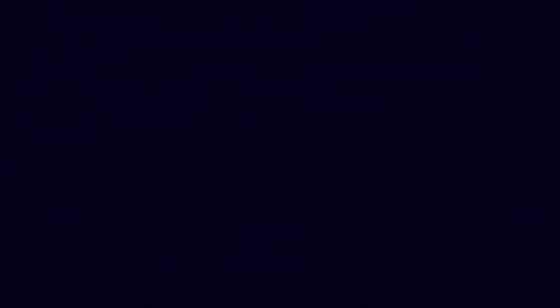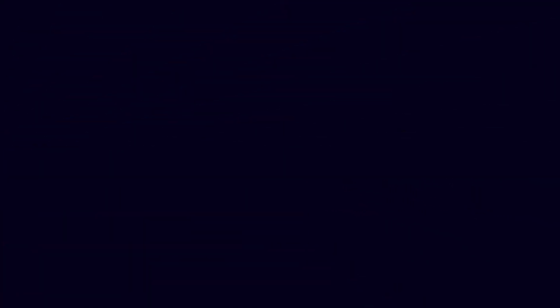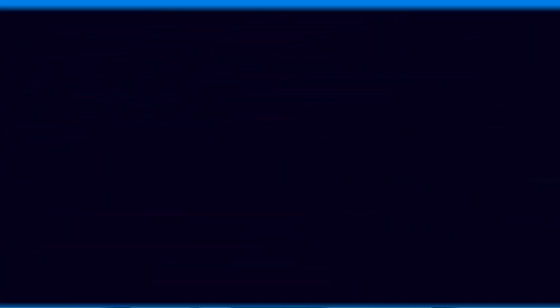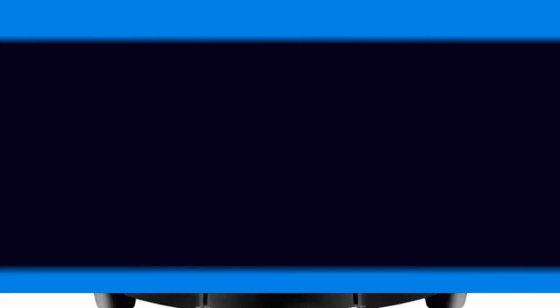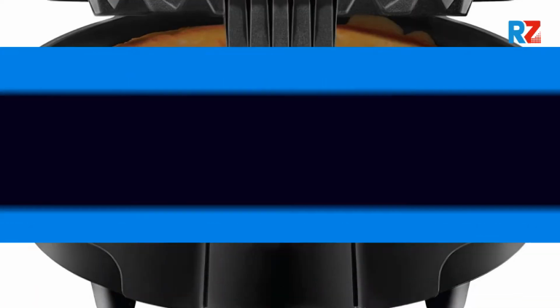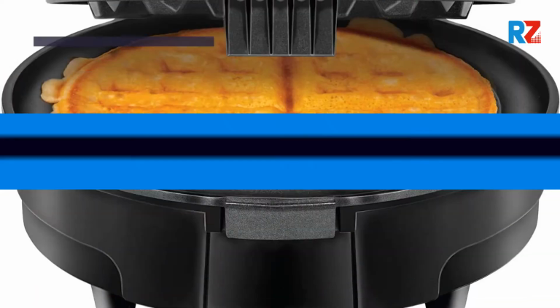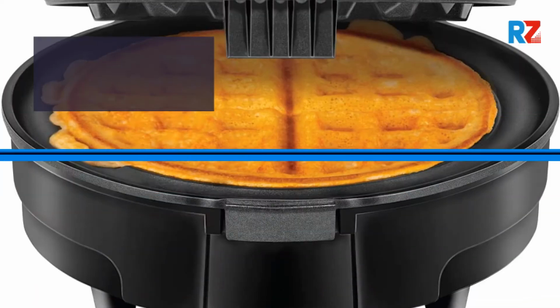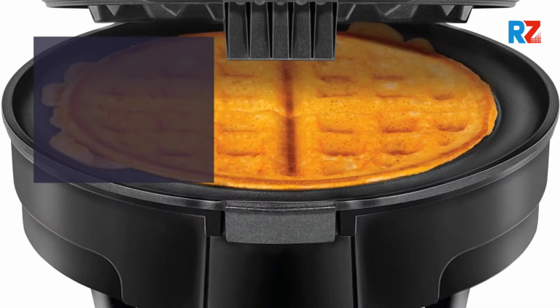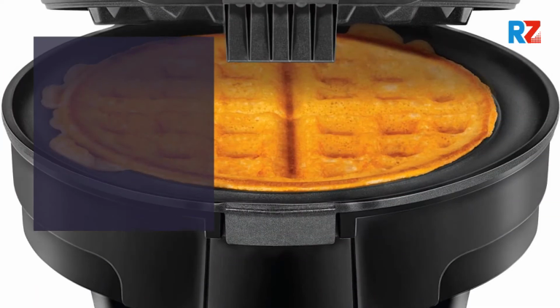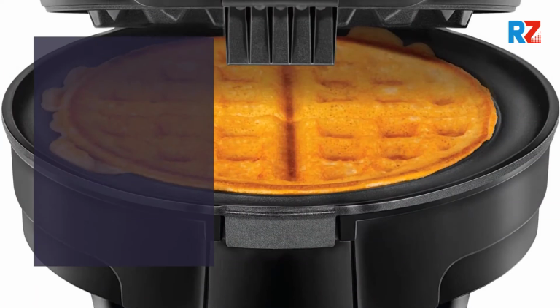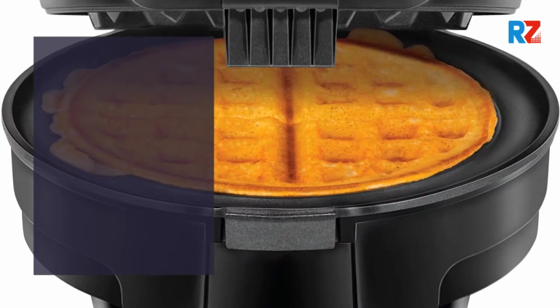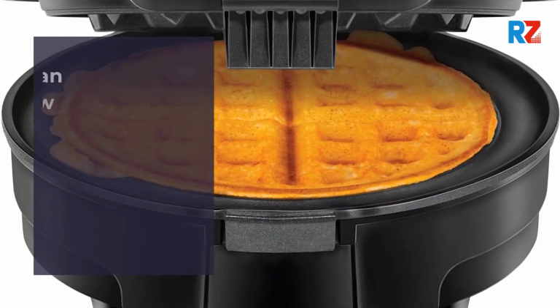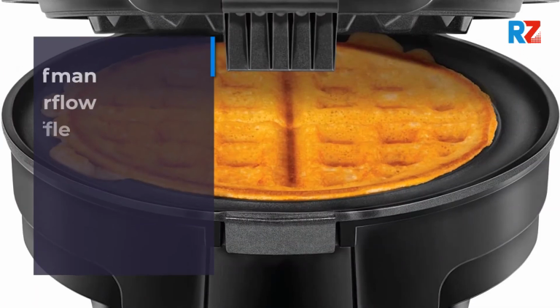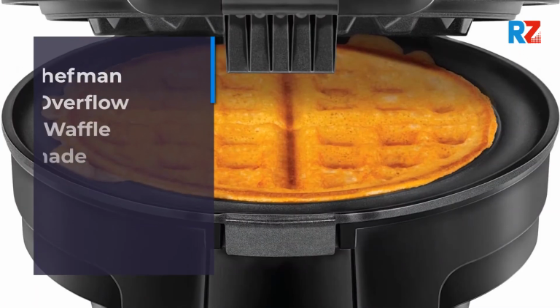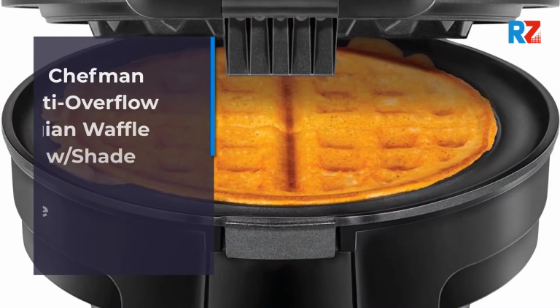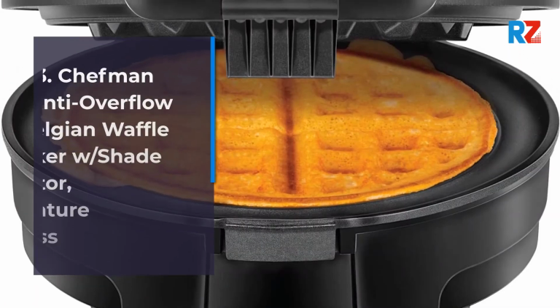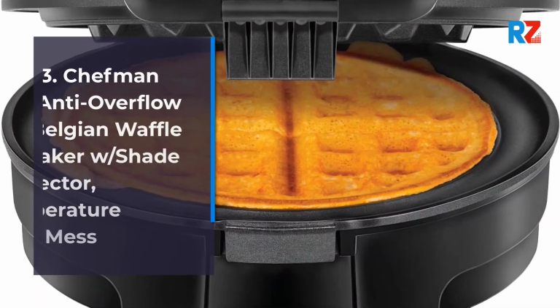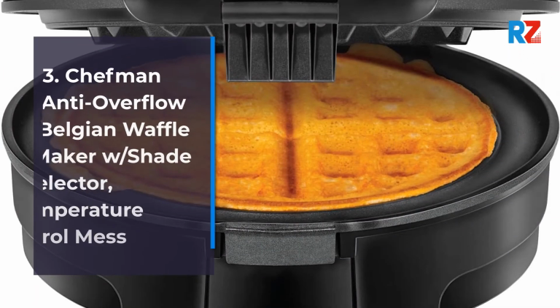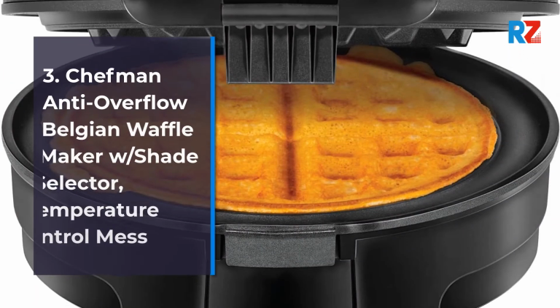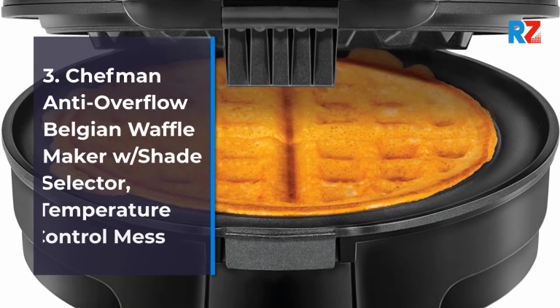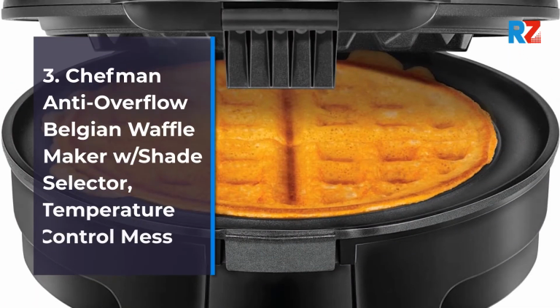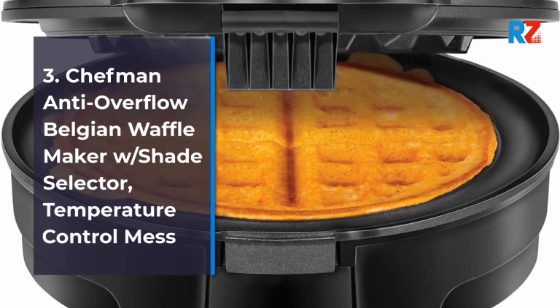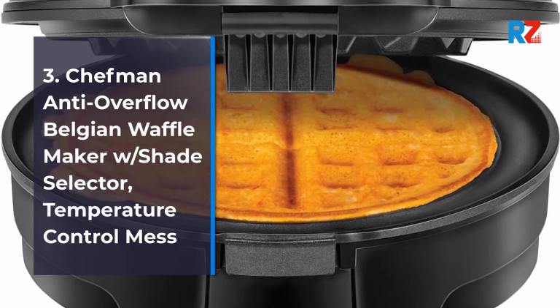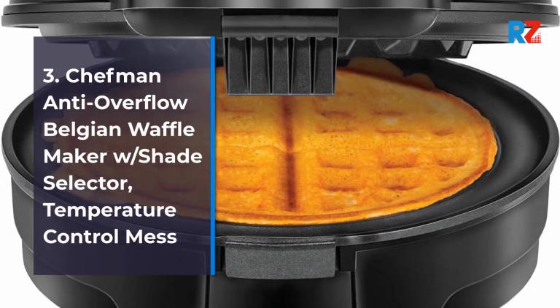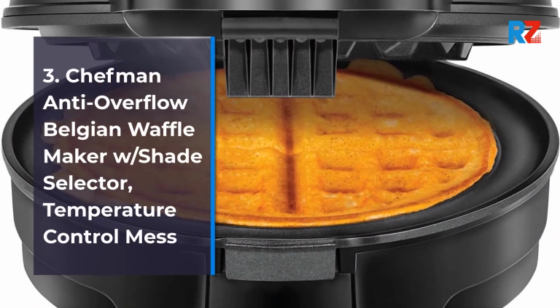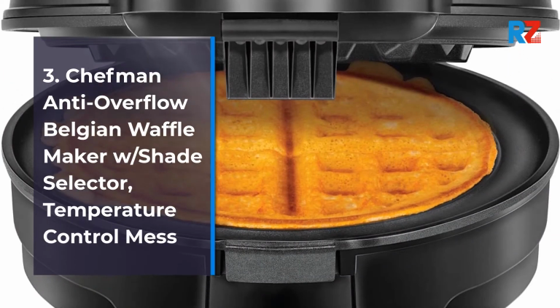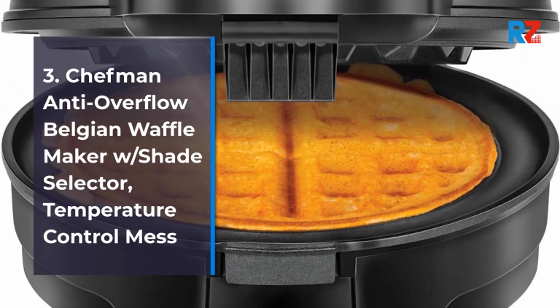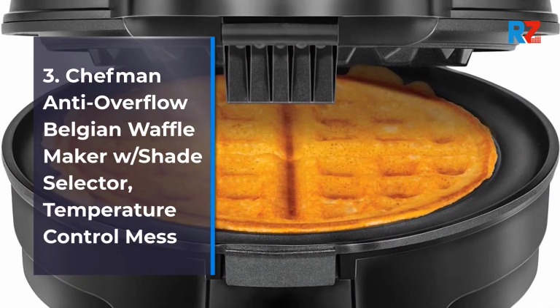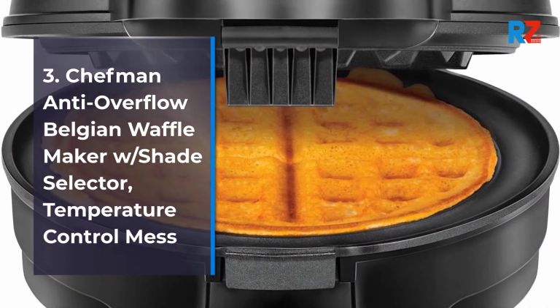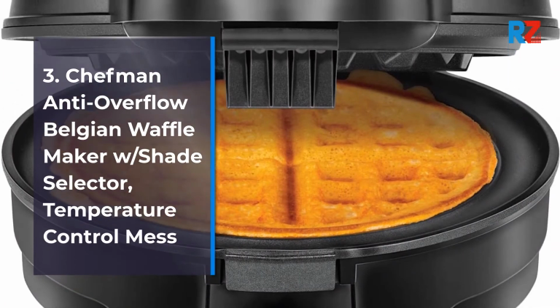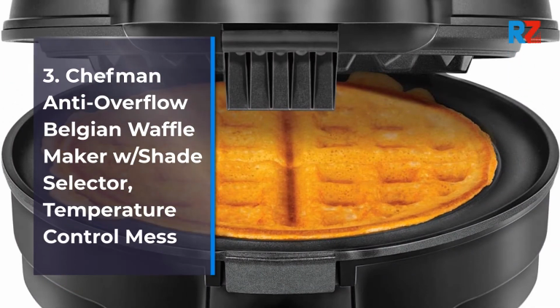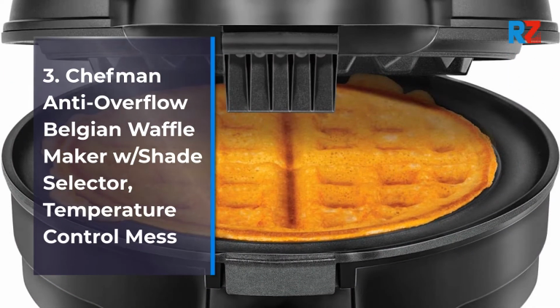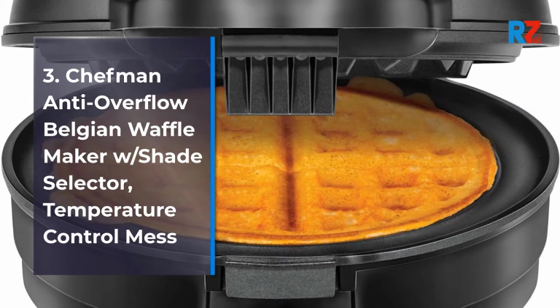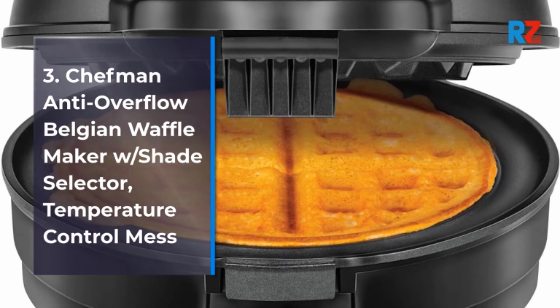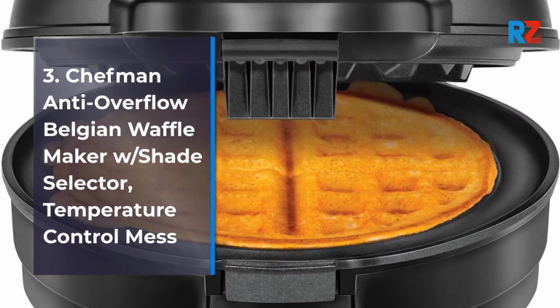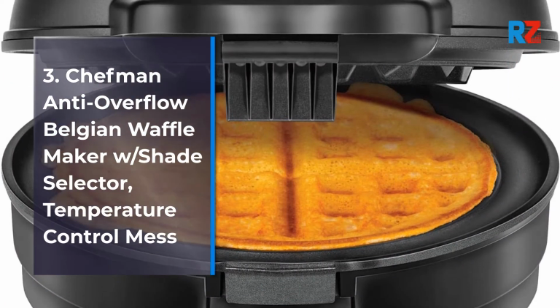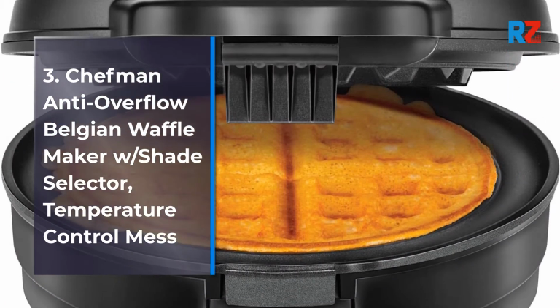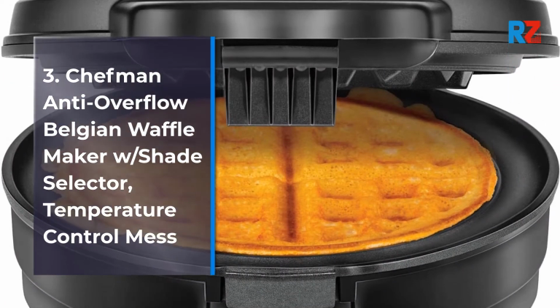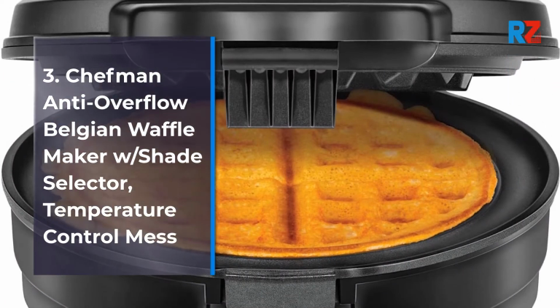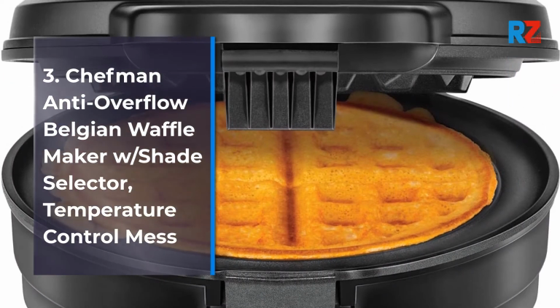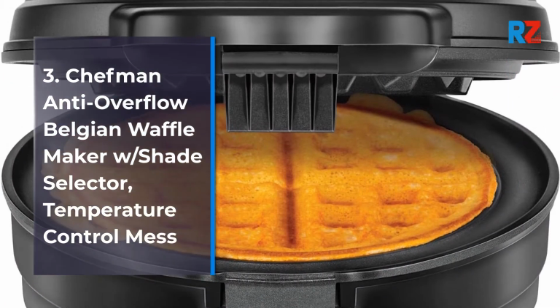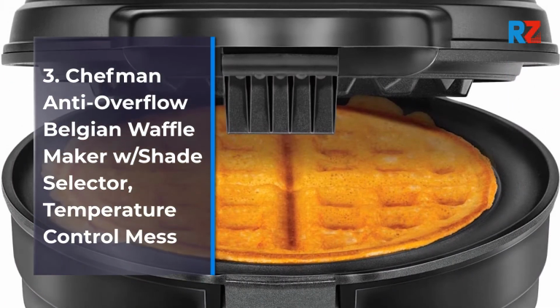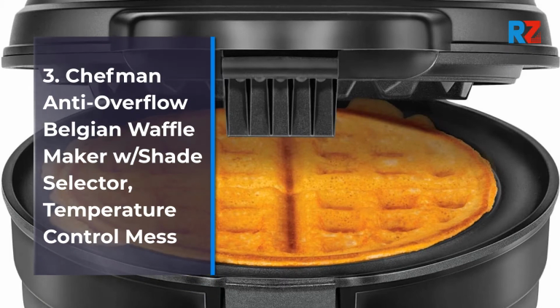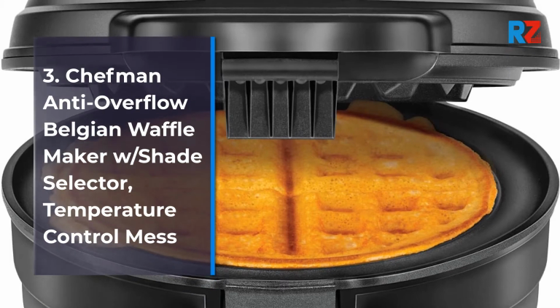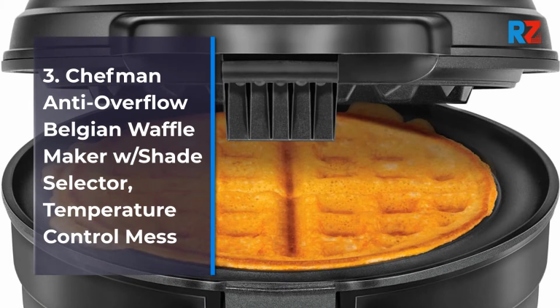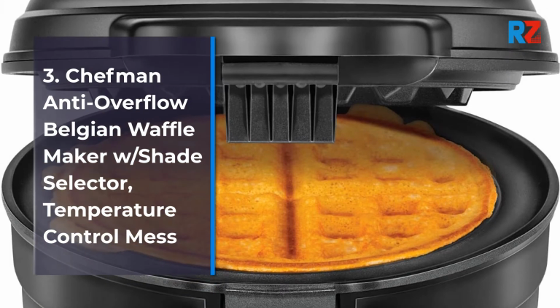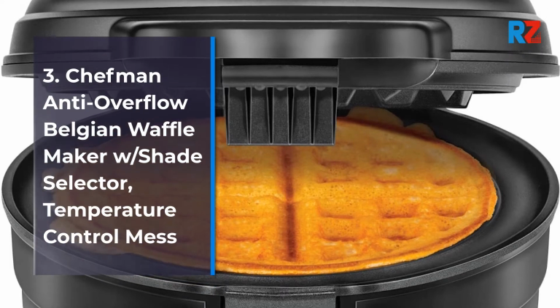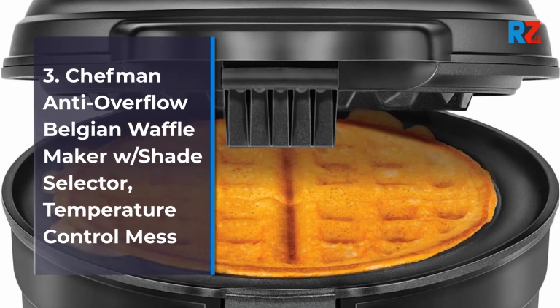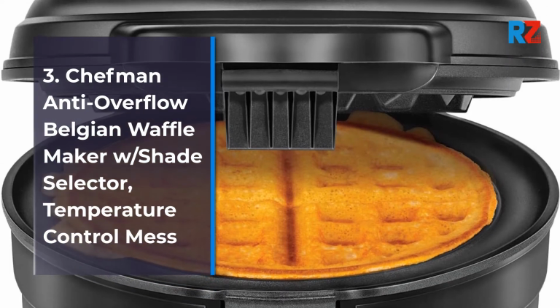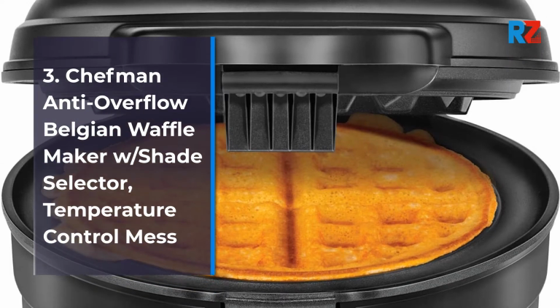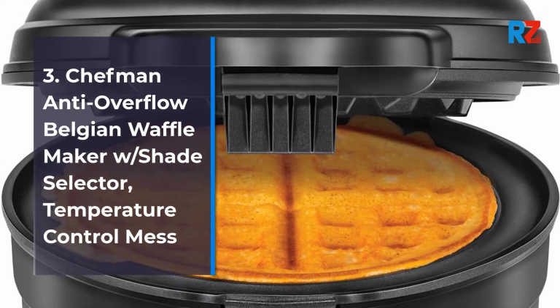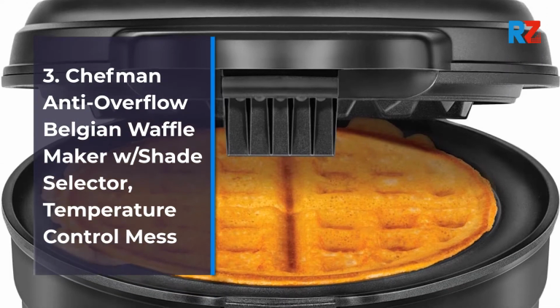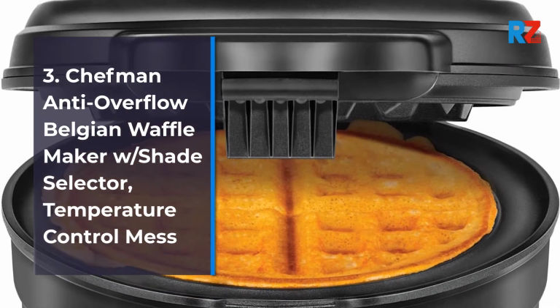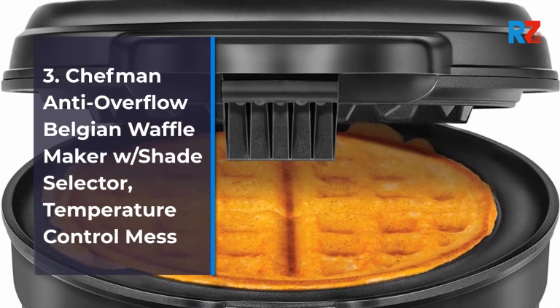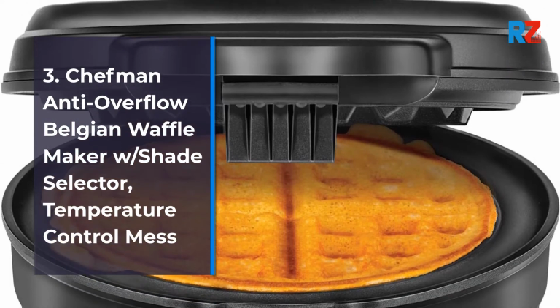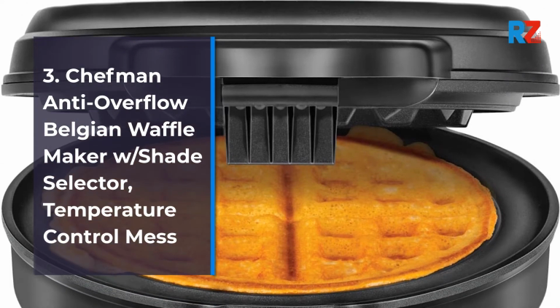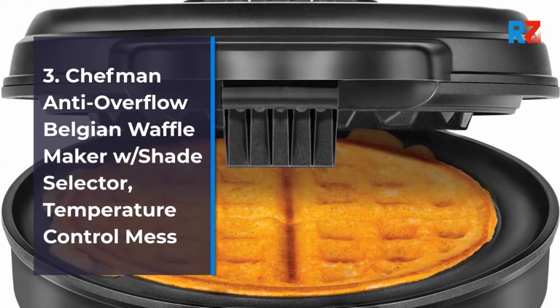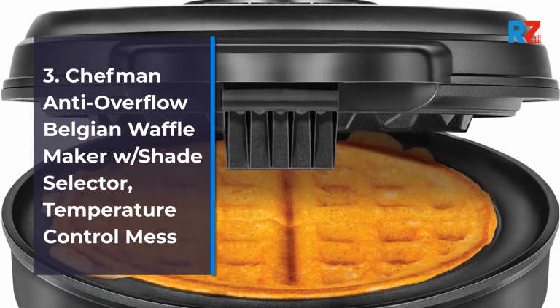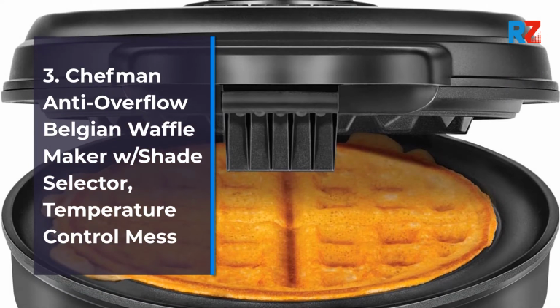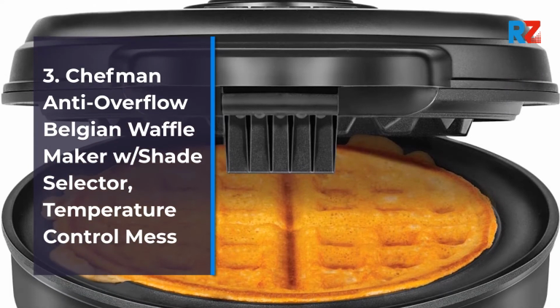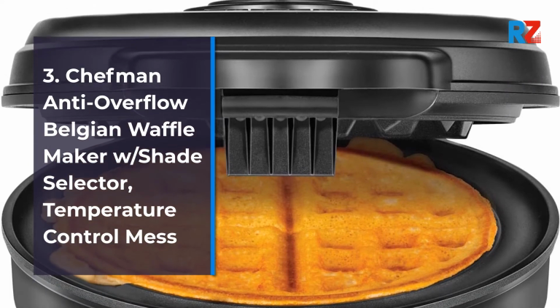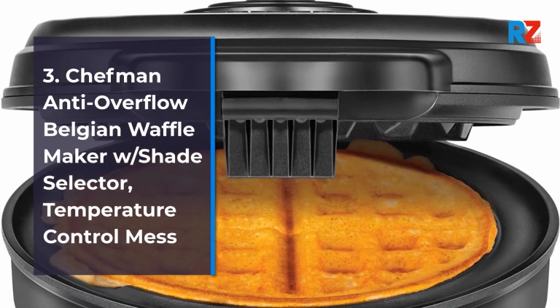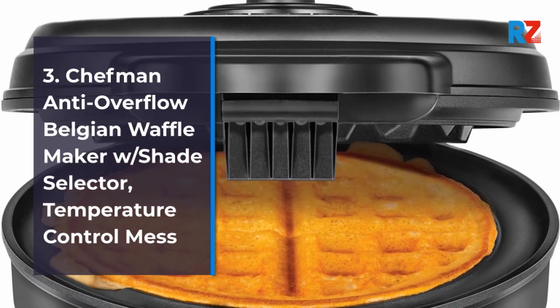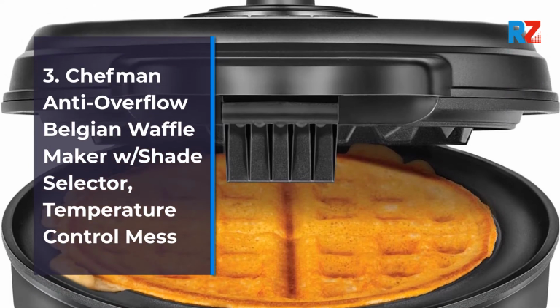3. Chef Men Anti-Overflow Belgian Waffle Maker with Shade Selector, Temperature Control.